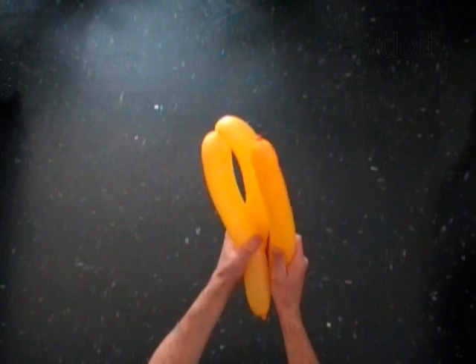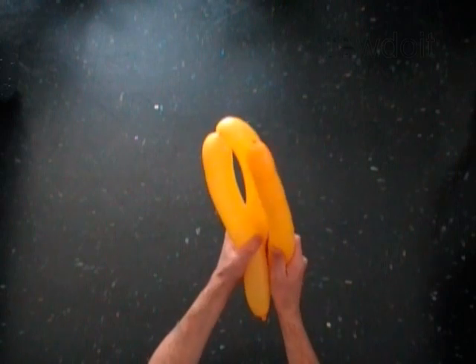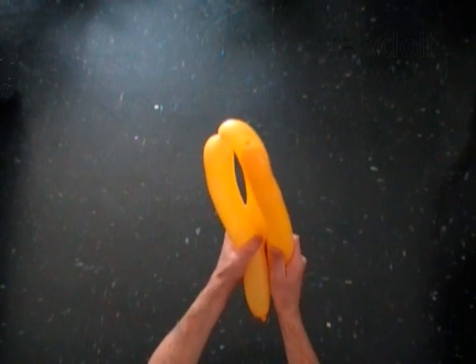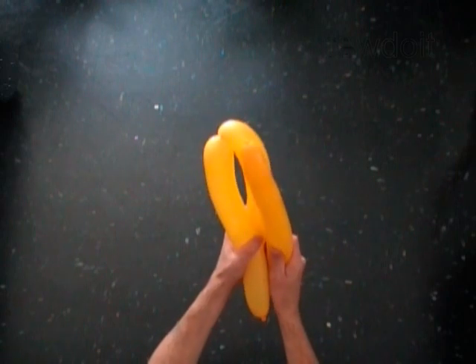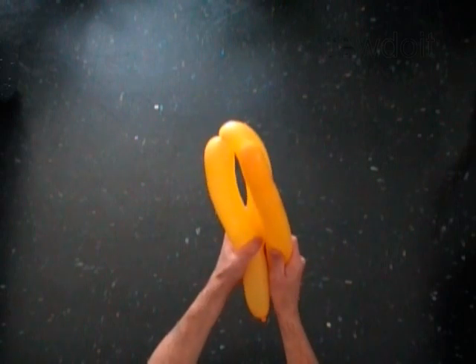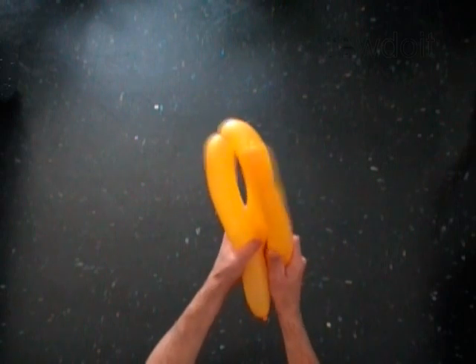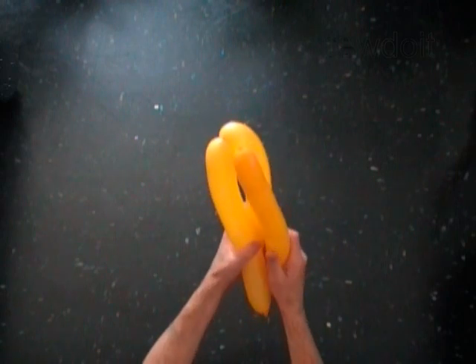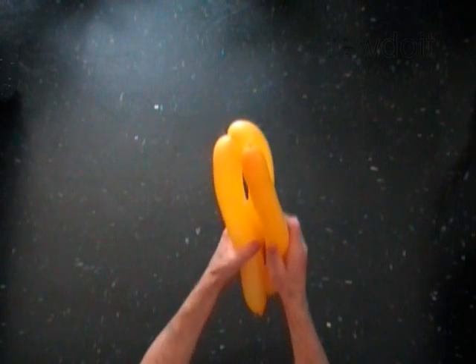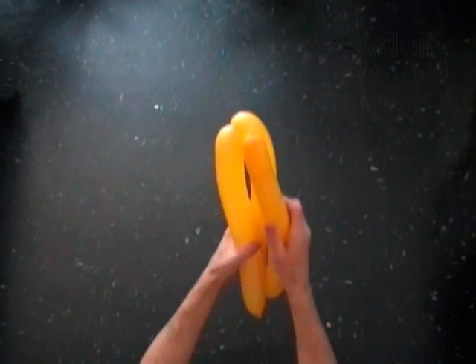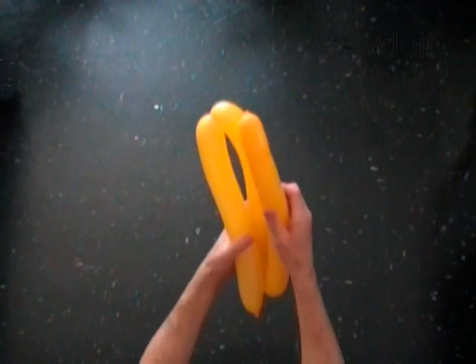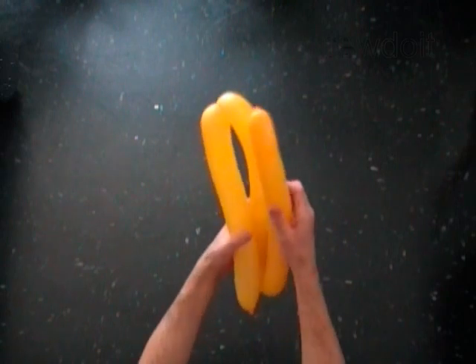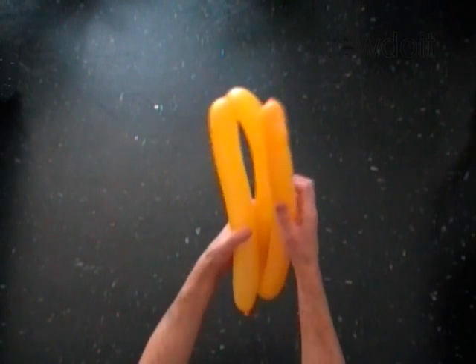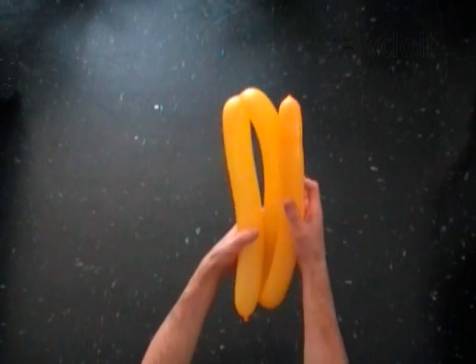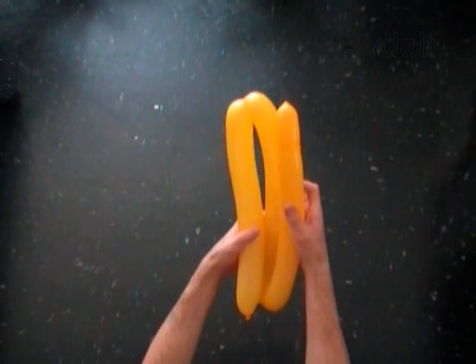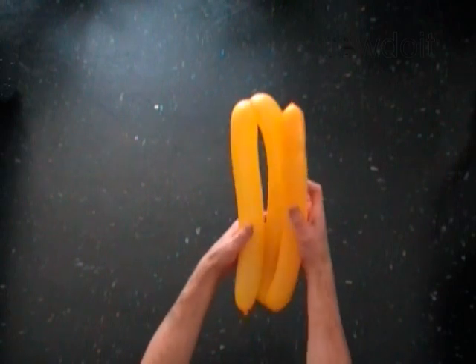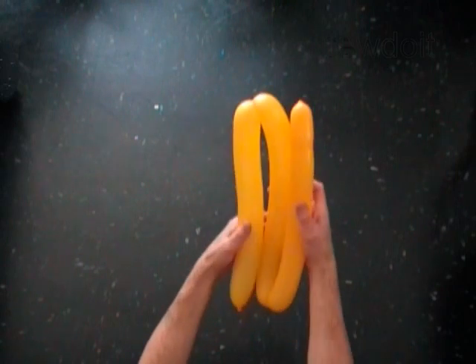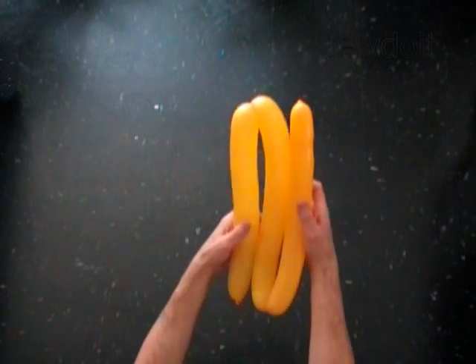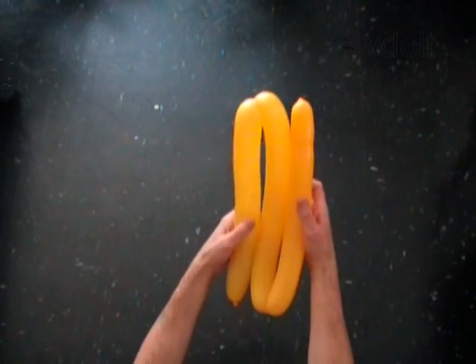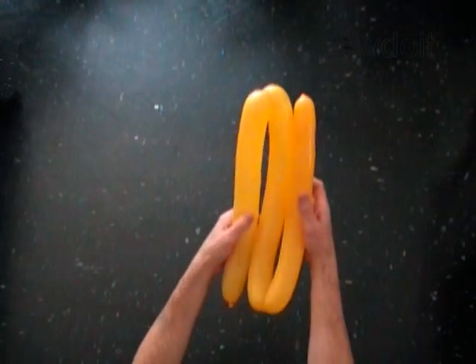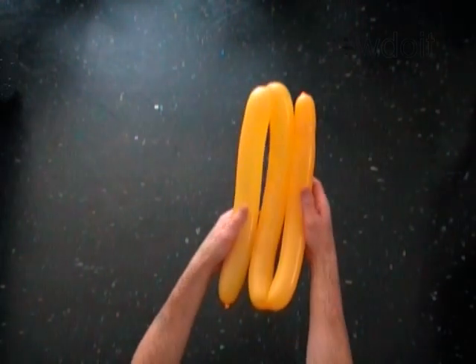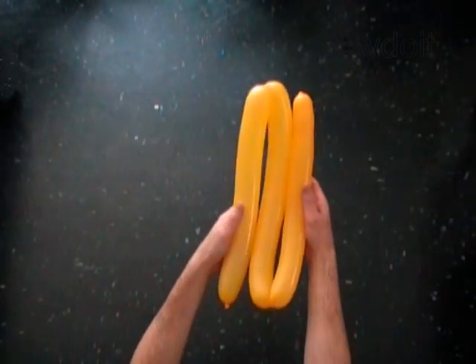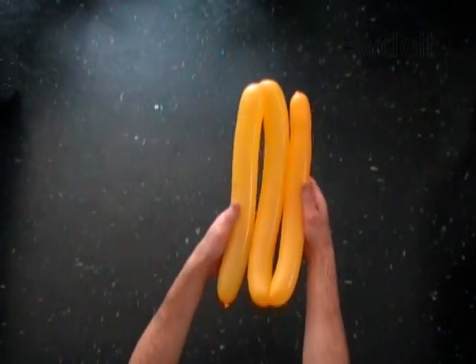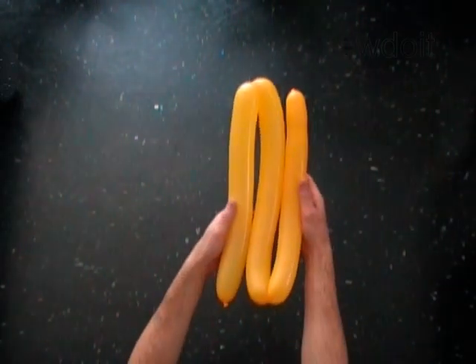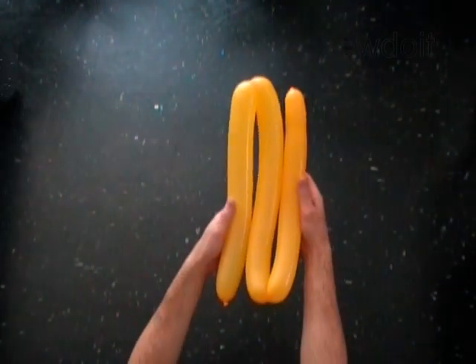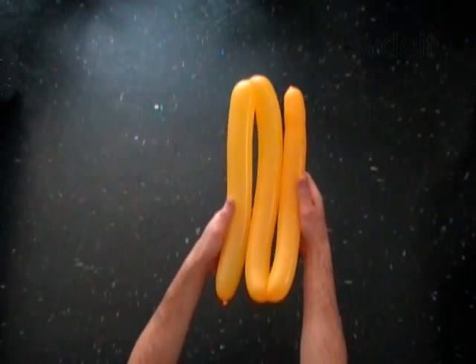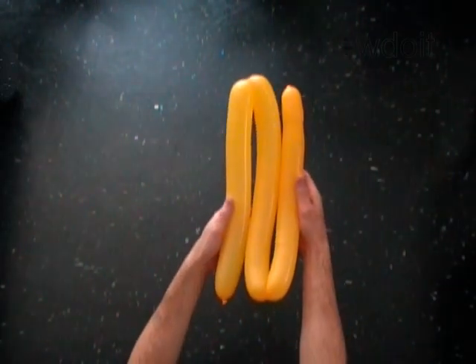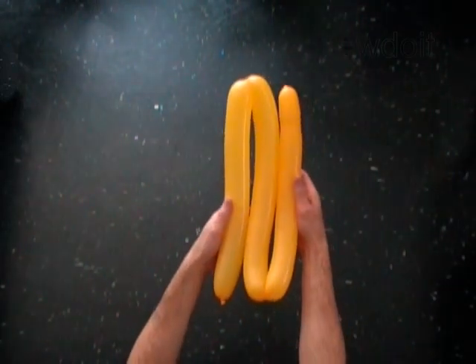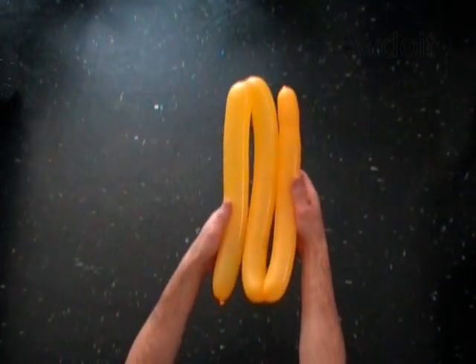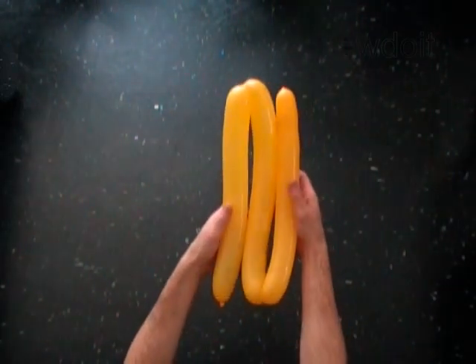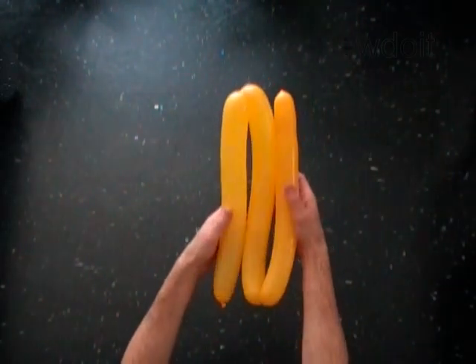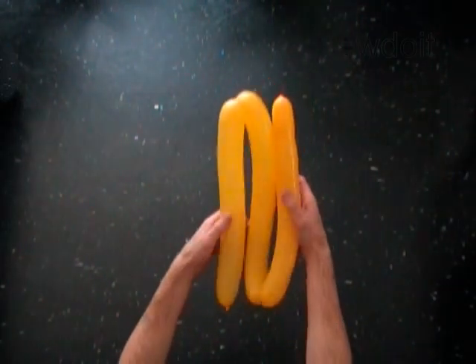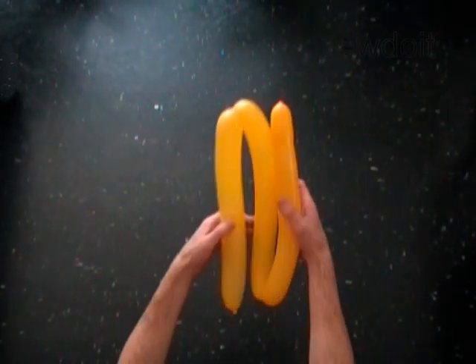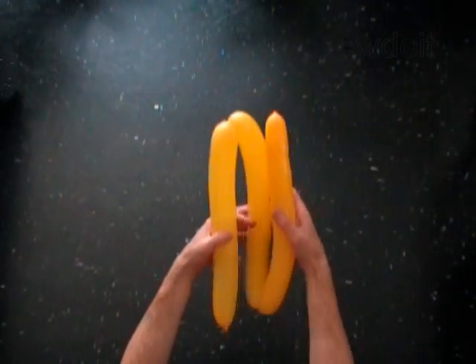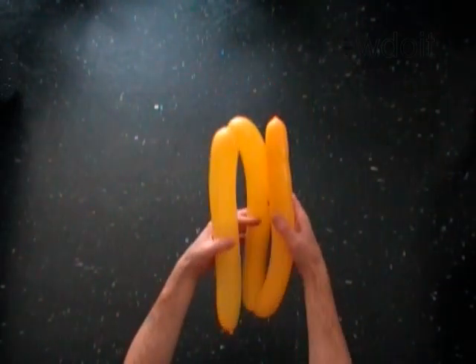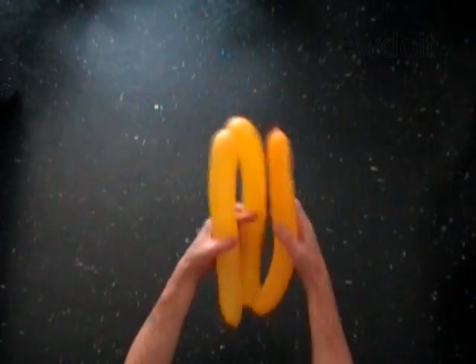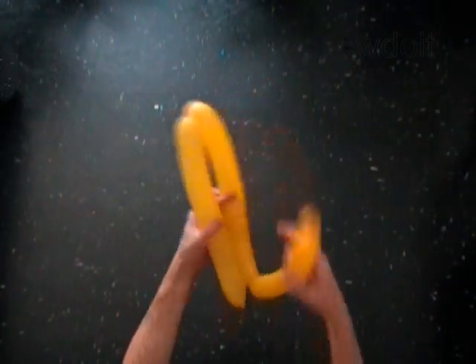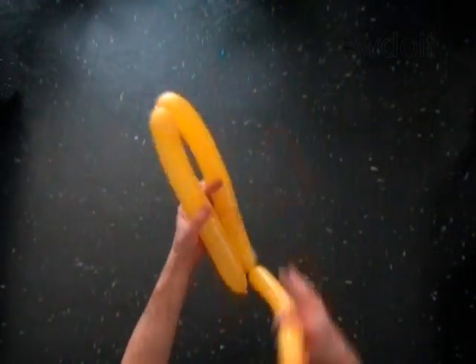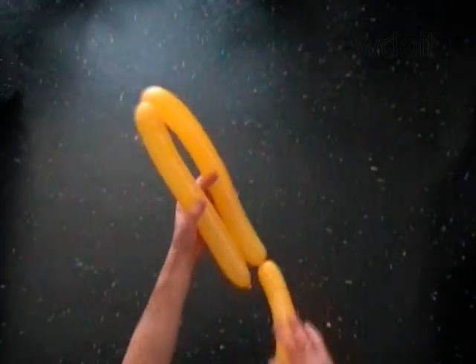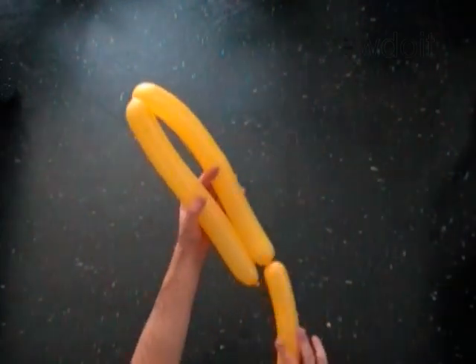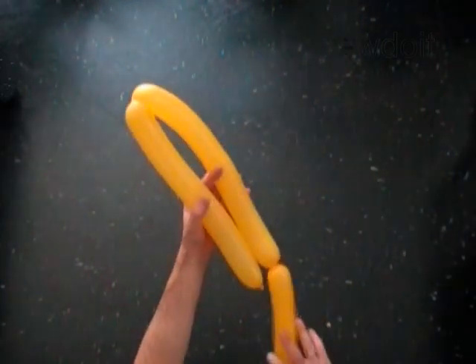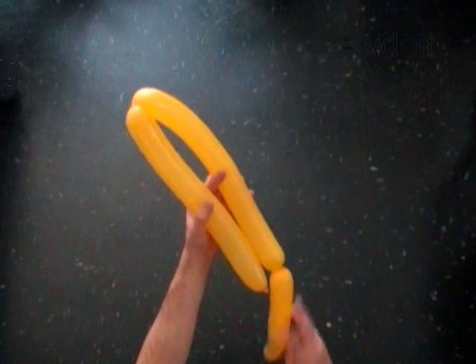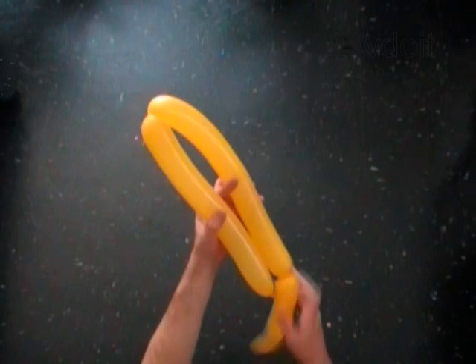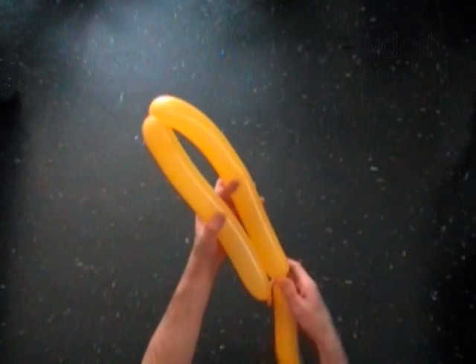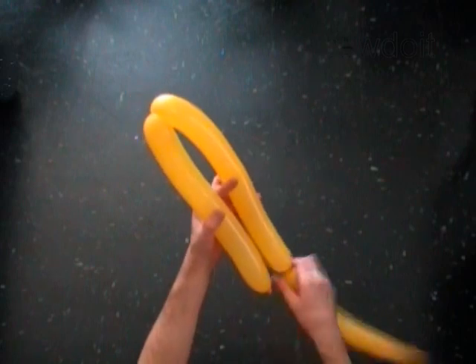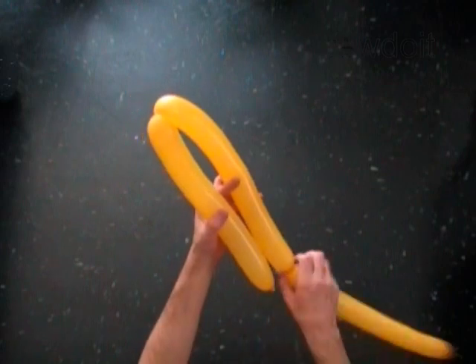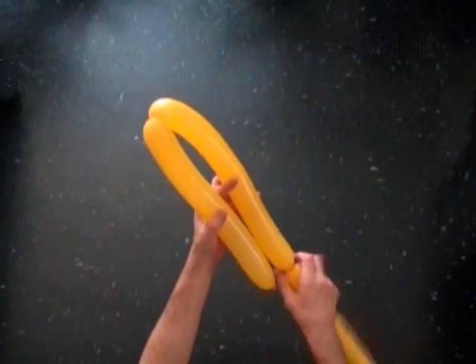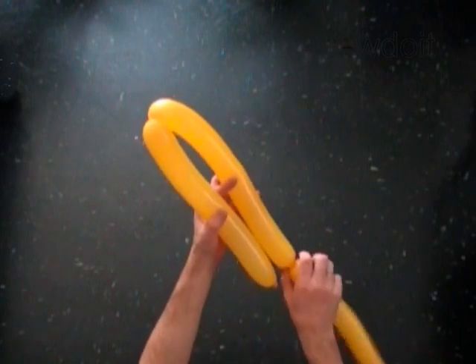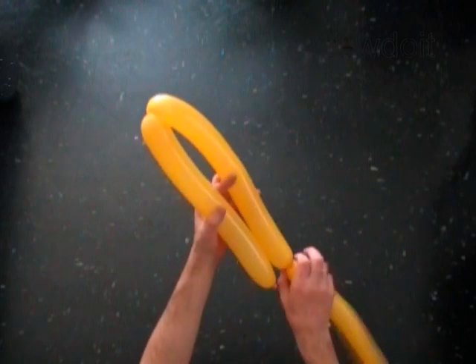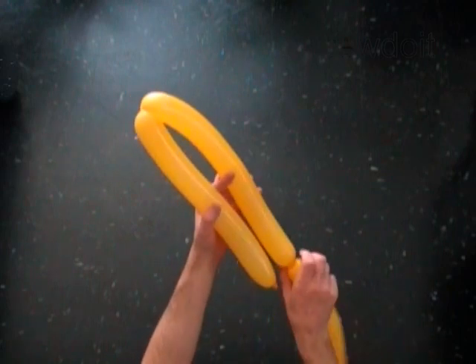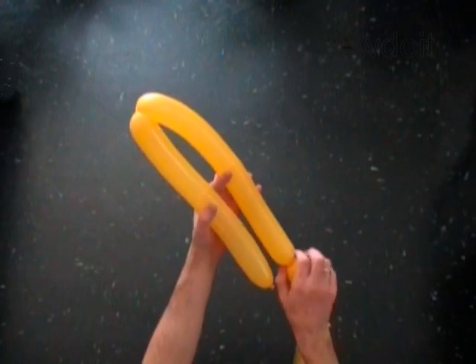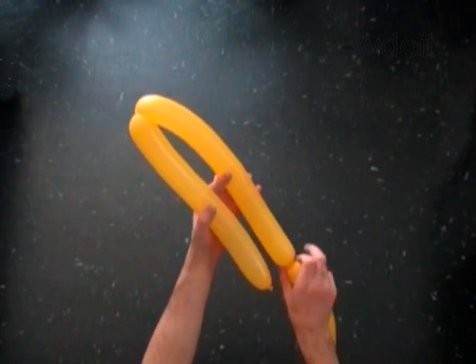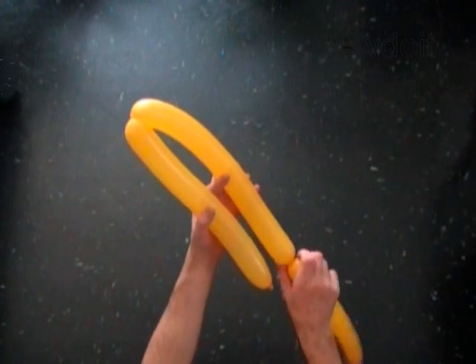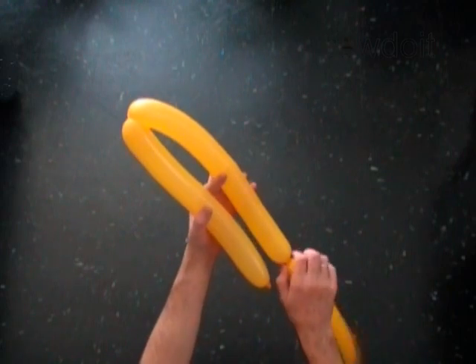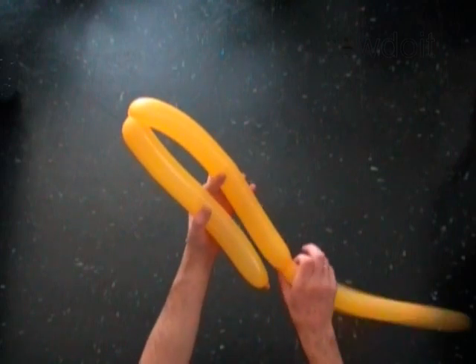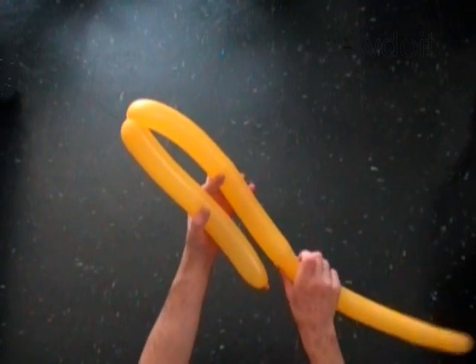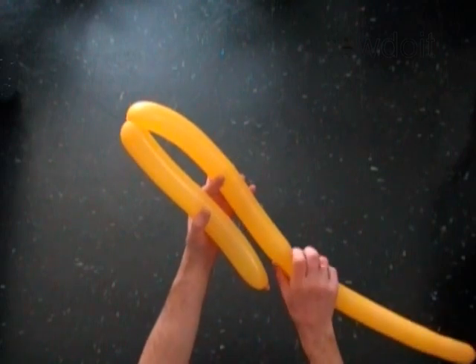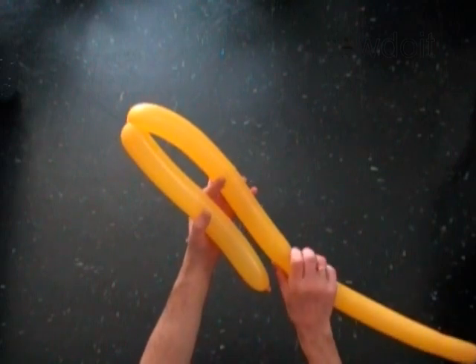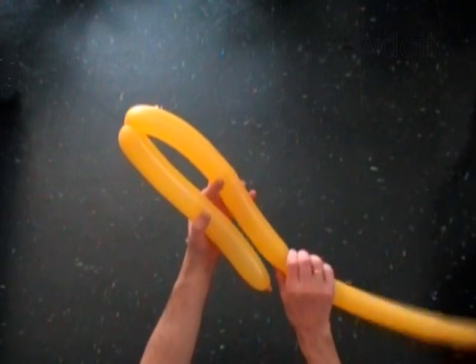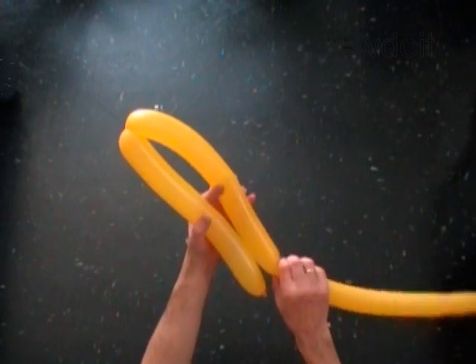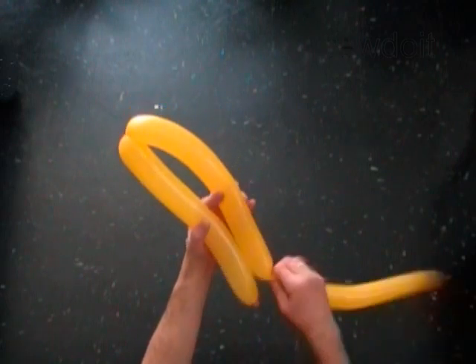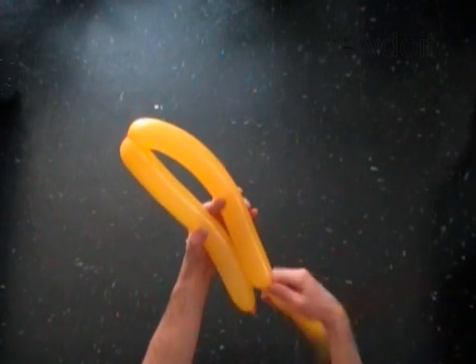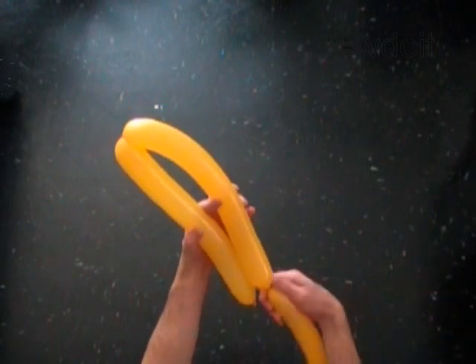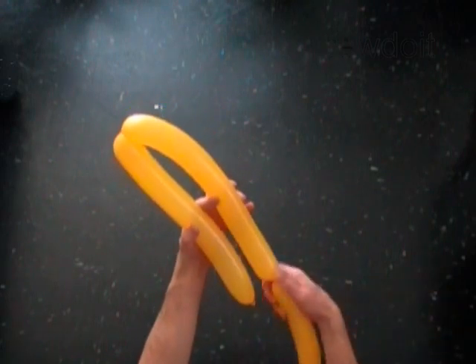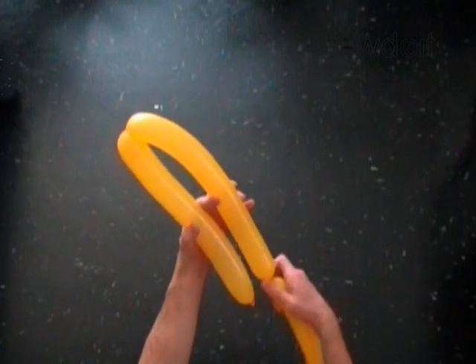Make sure all bubbles are the same size. Redo the bubbles if you have to in order to make the right size.